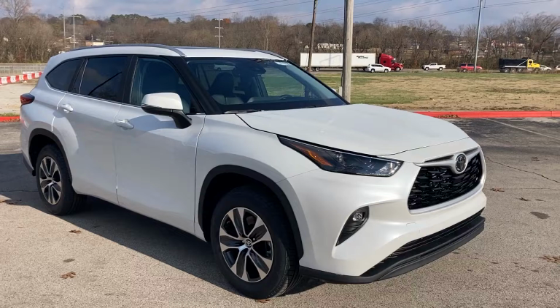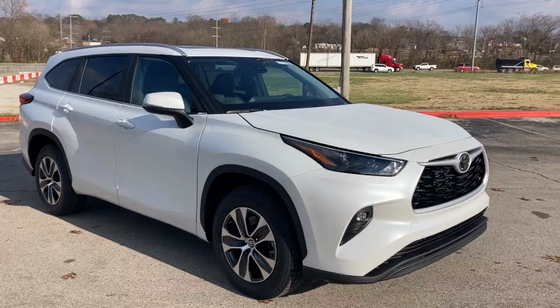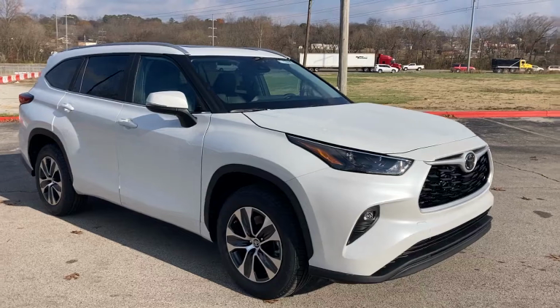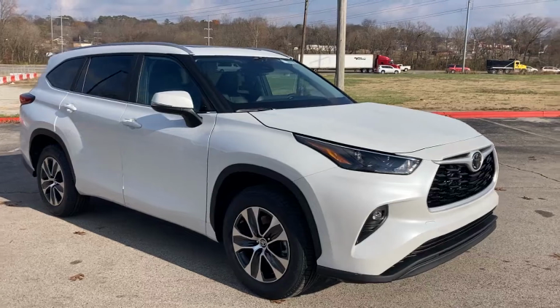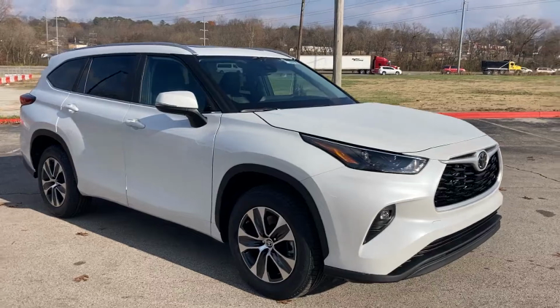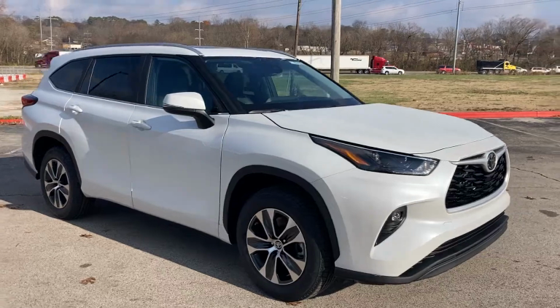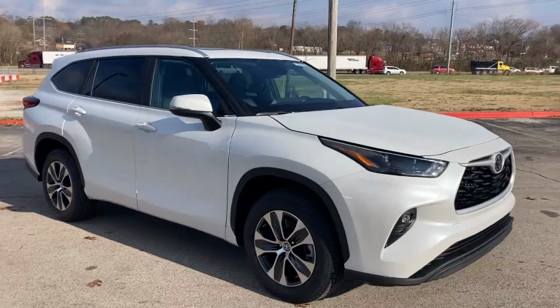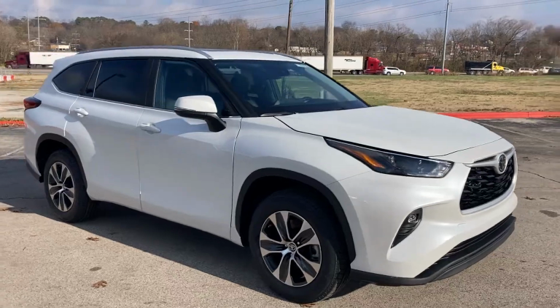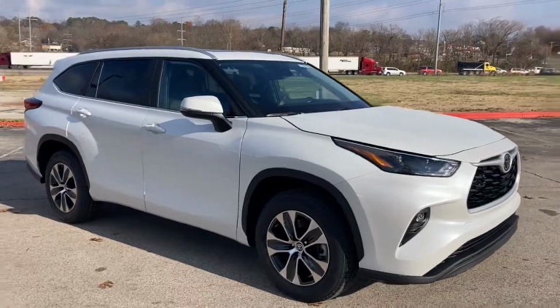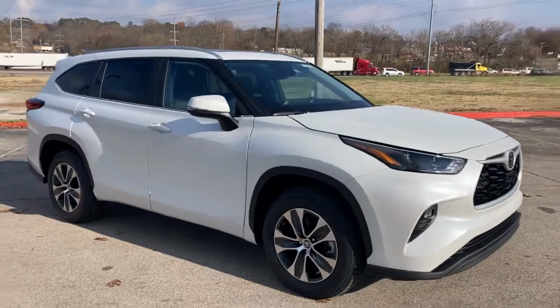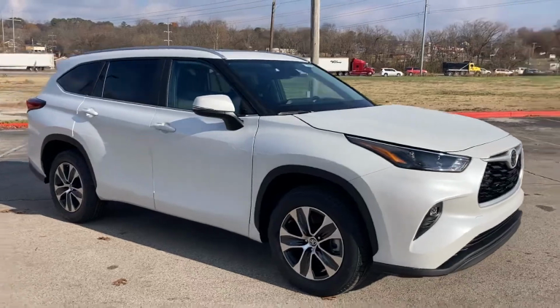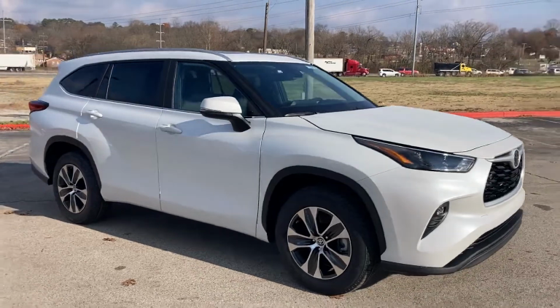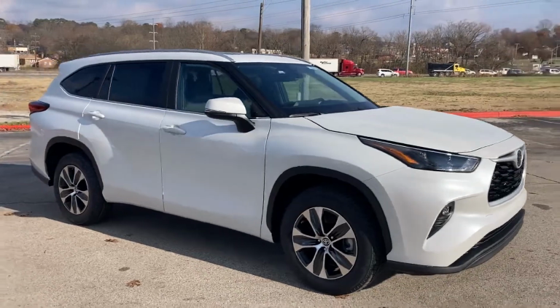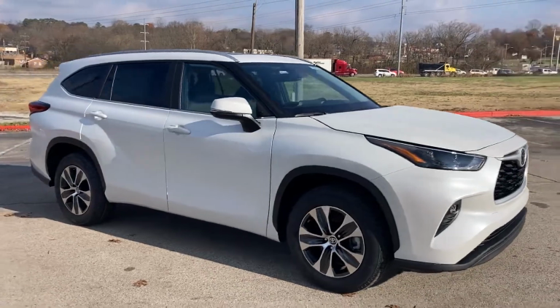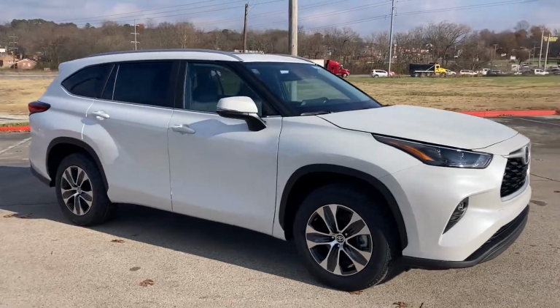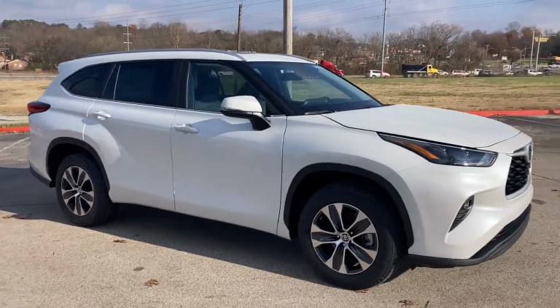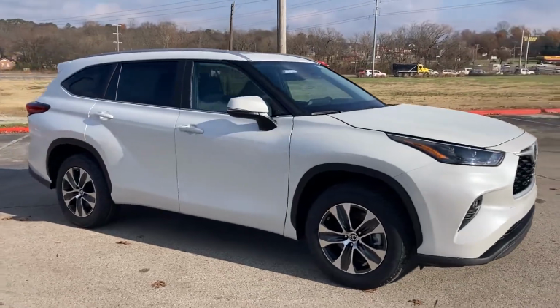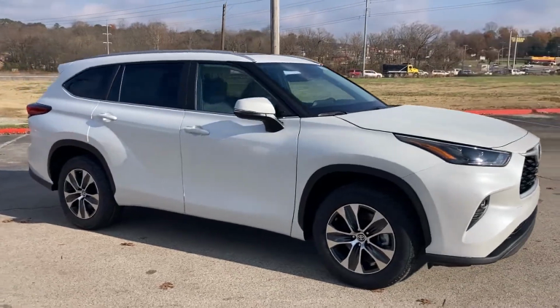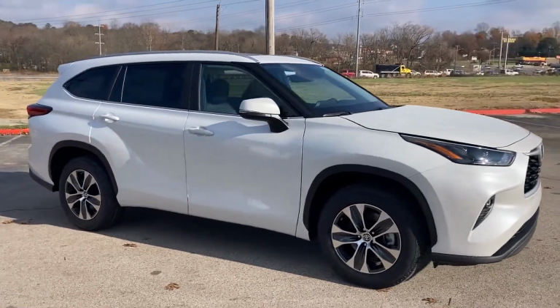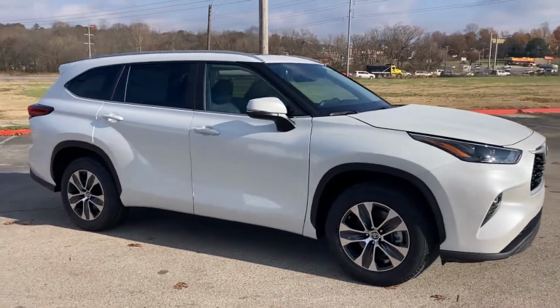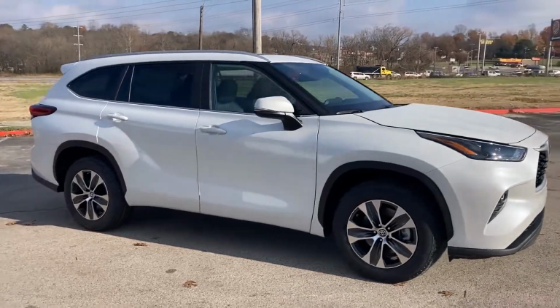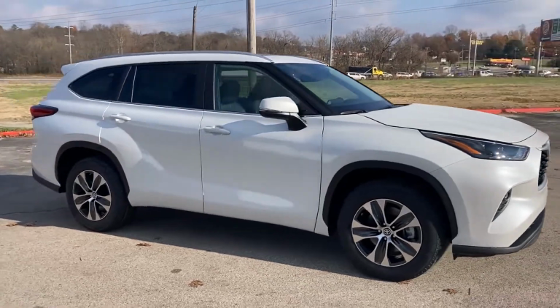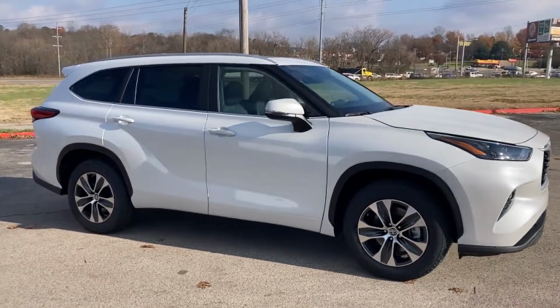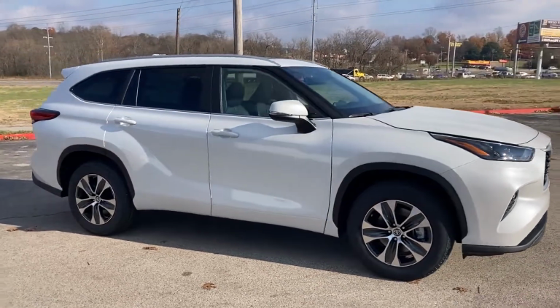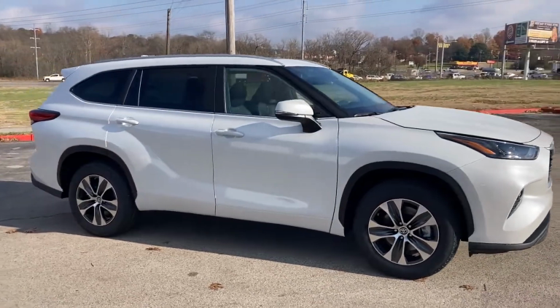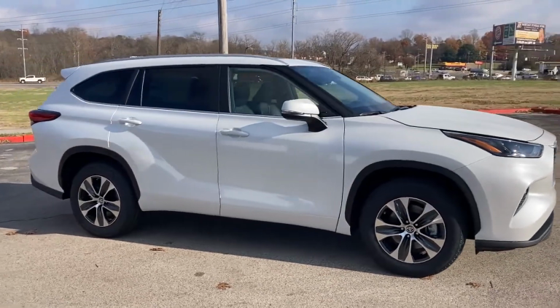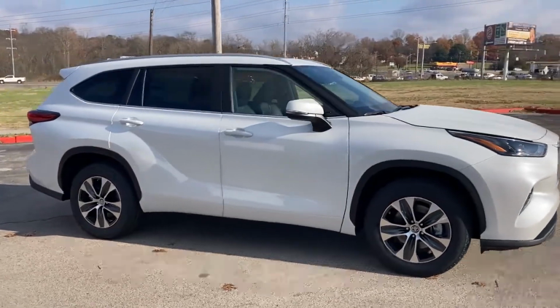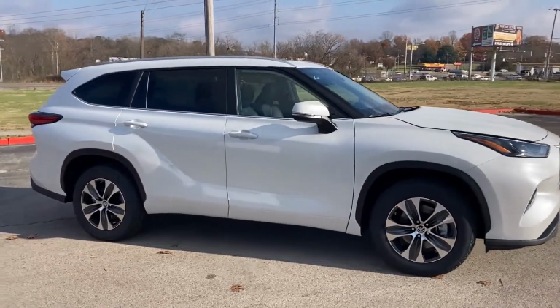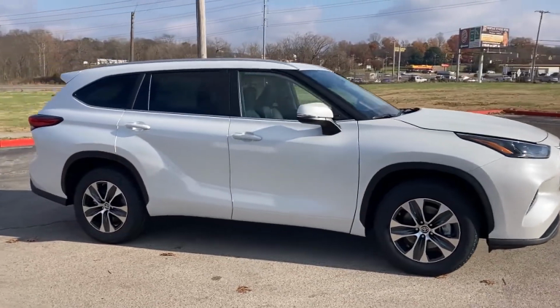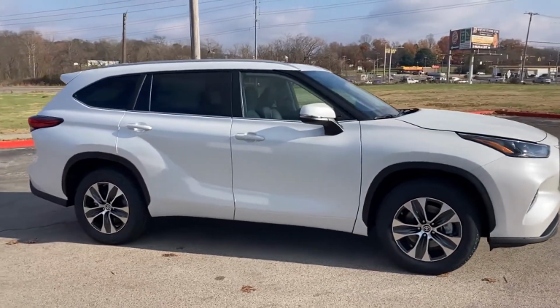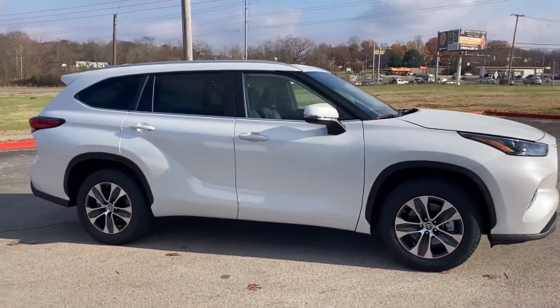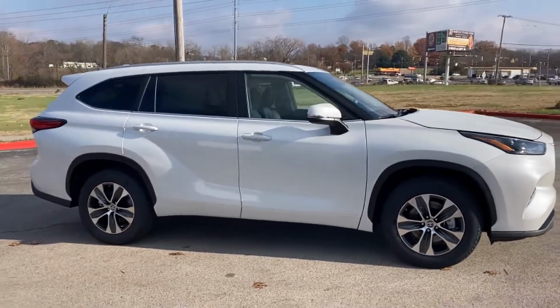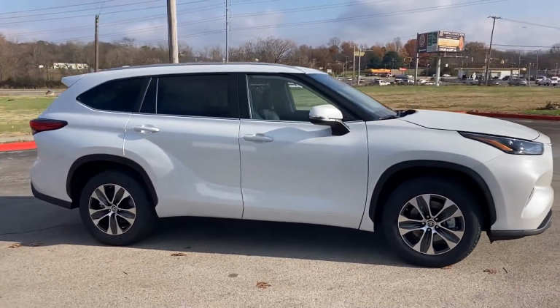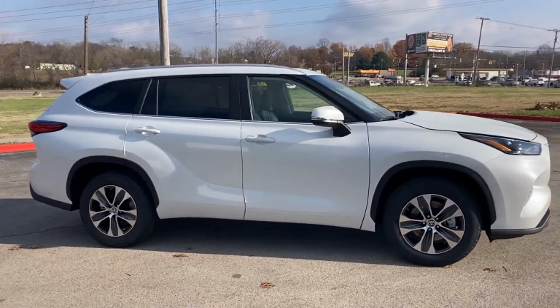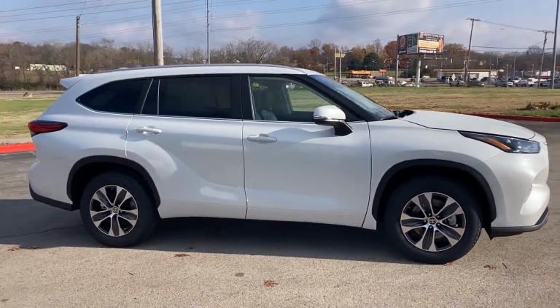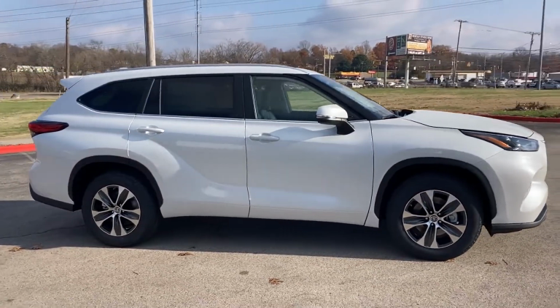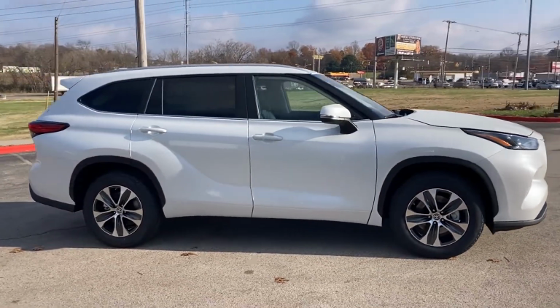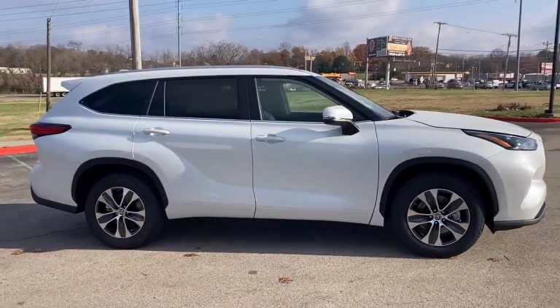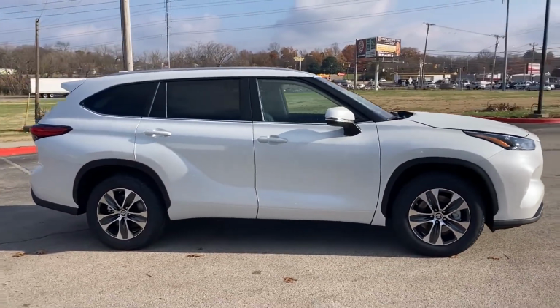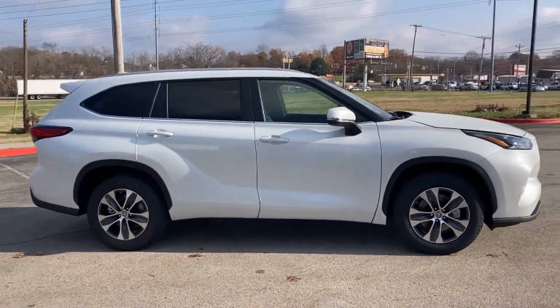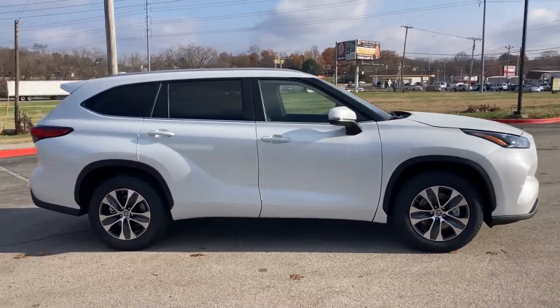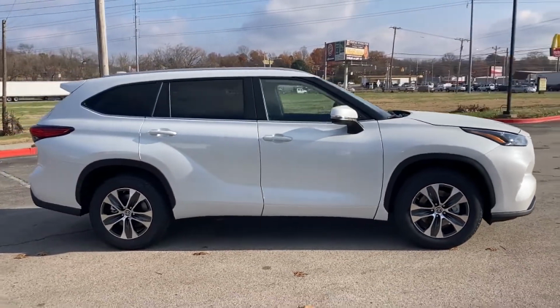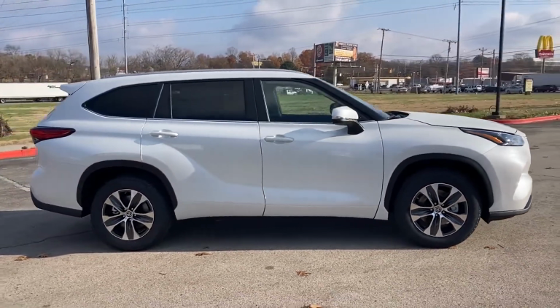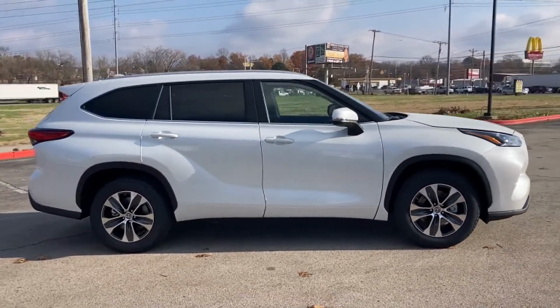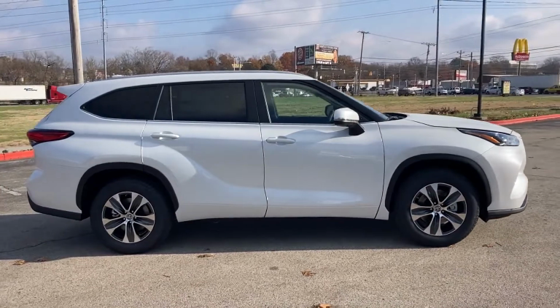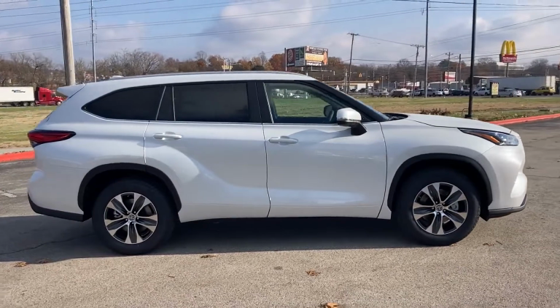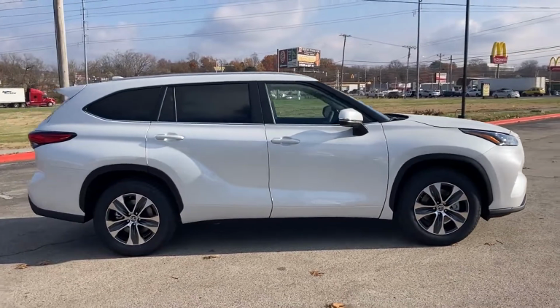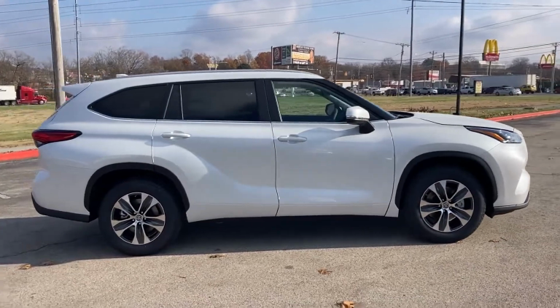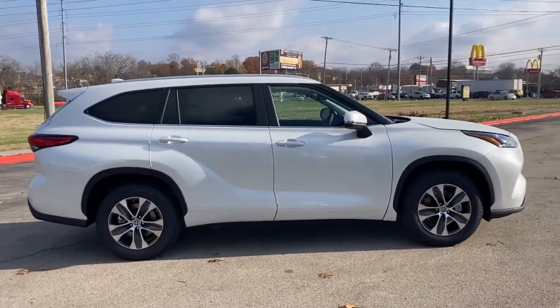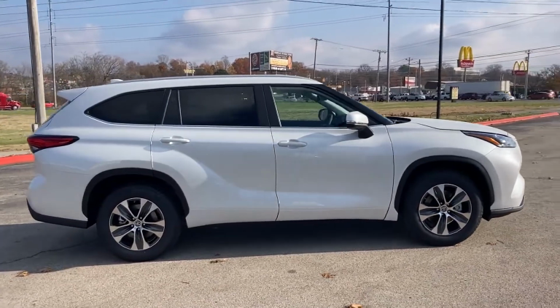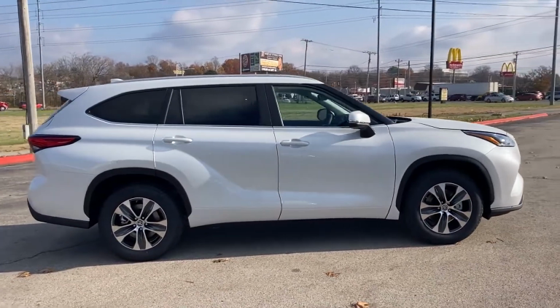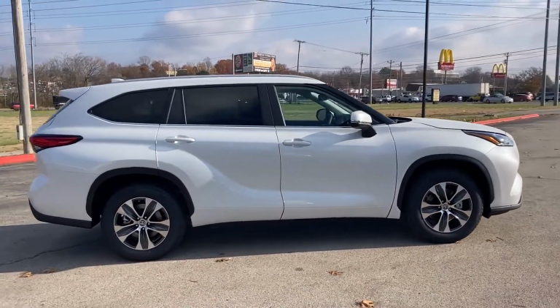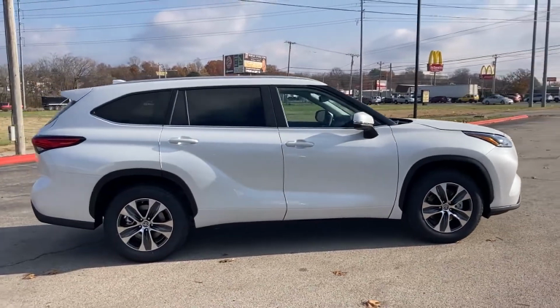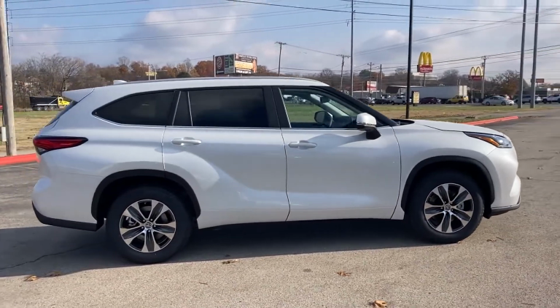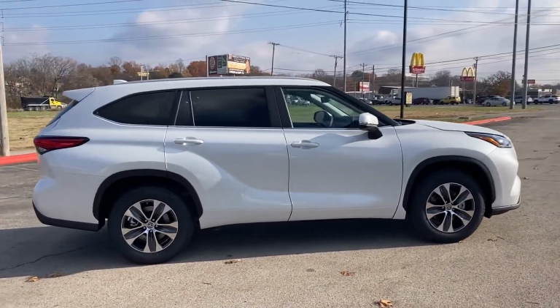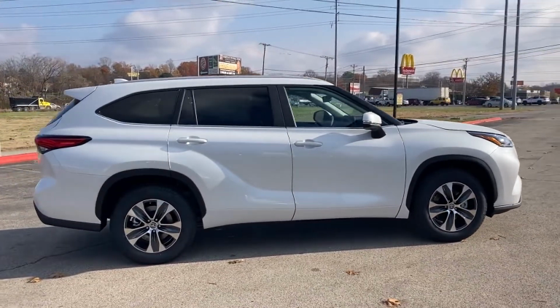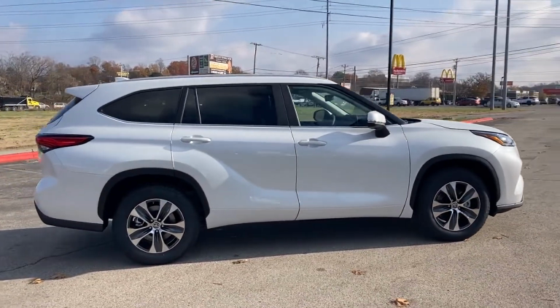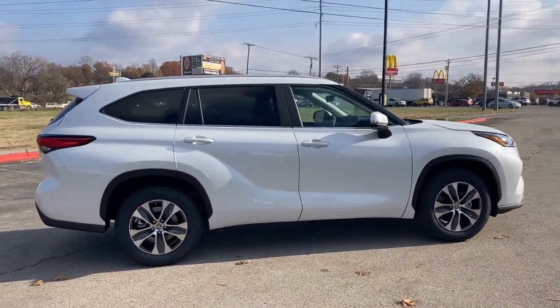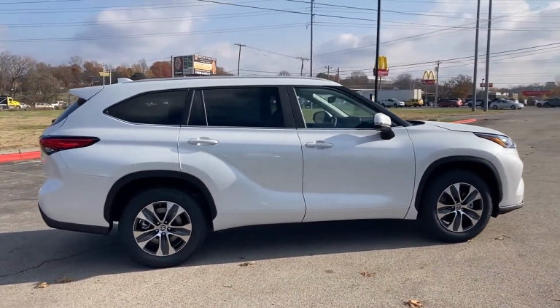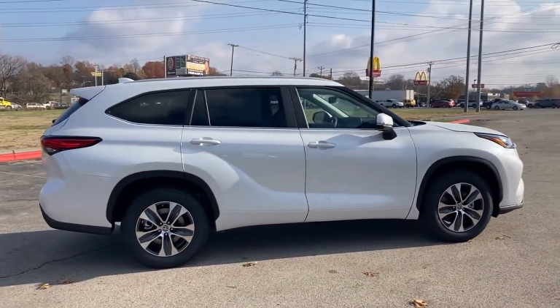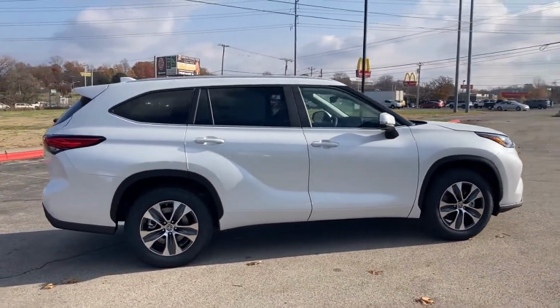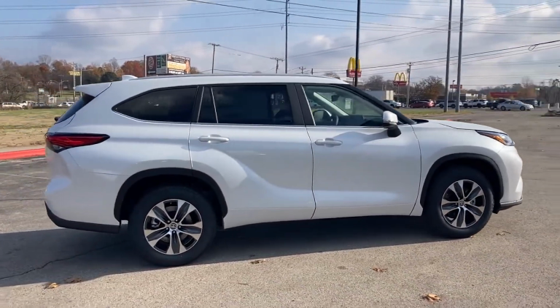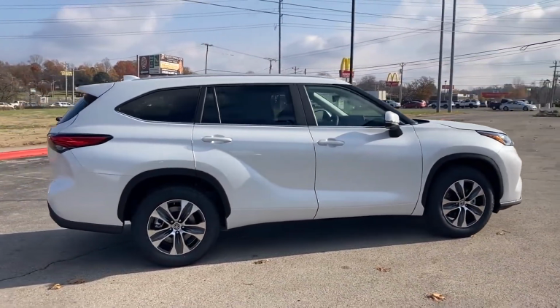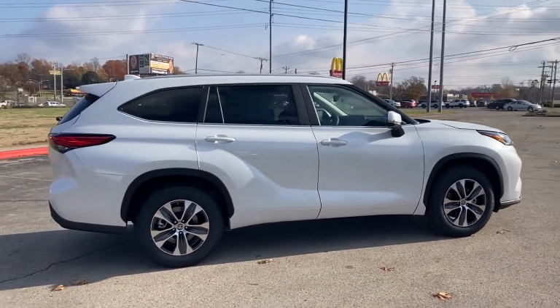2023 Toyota Highlander. Designed with its driver and passengers in mind, with features like these.